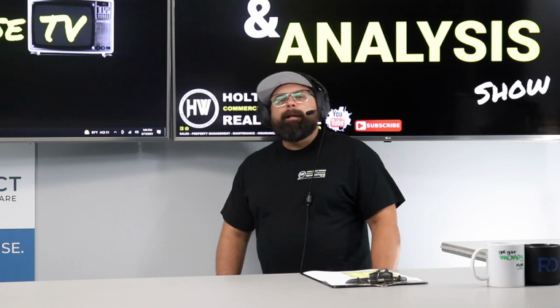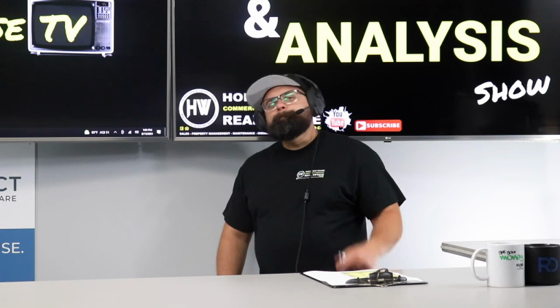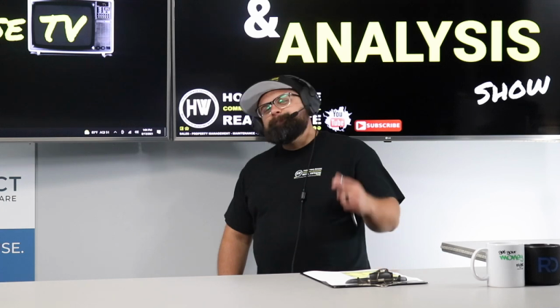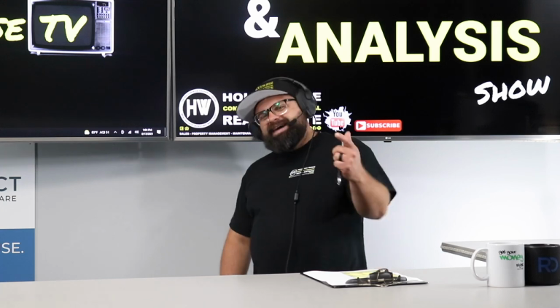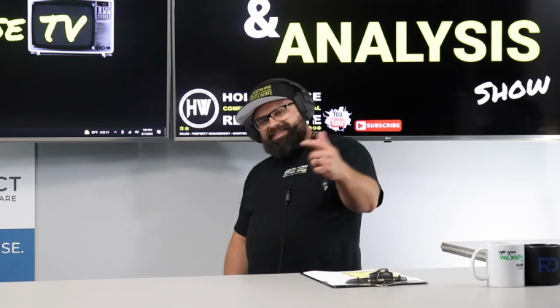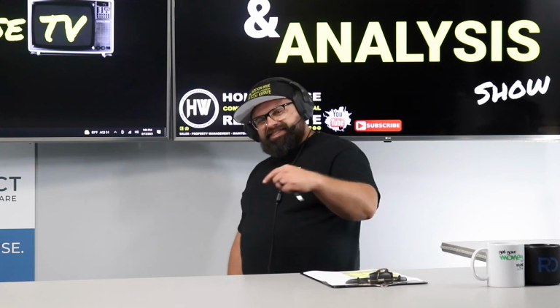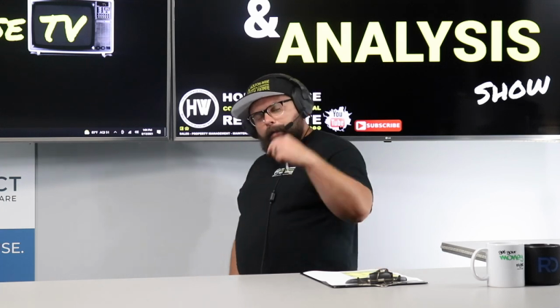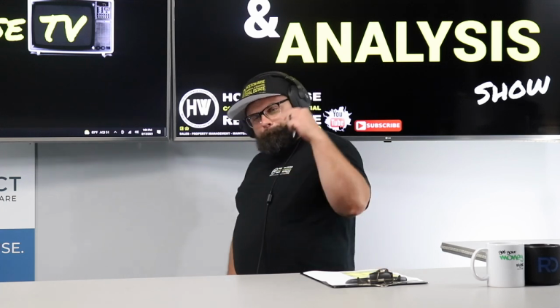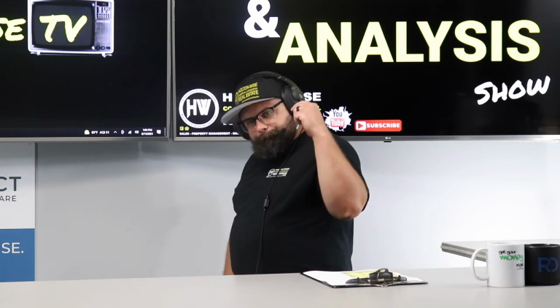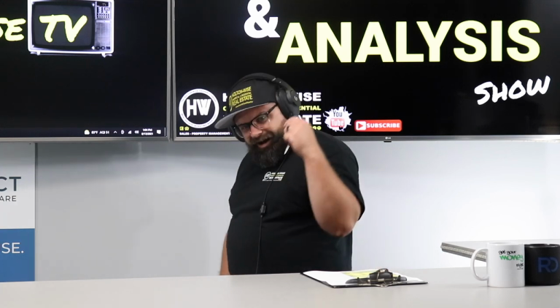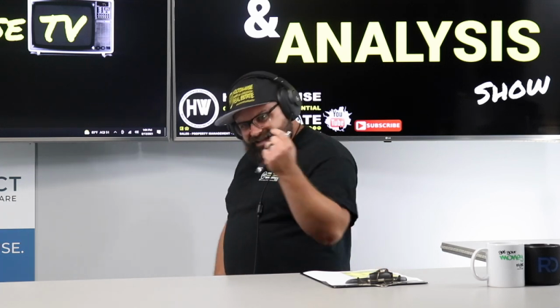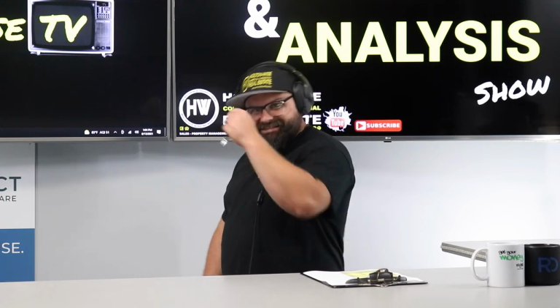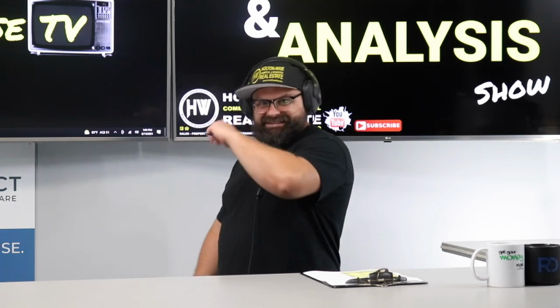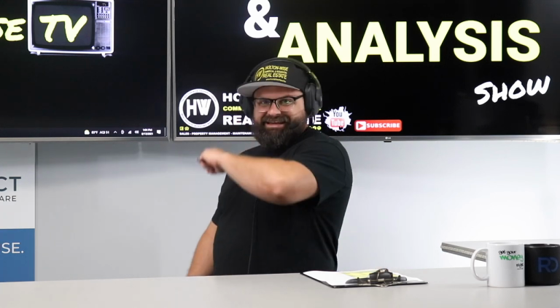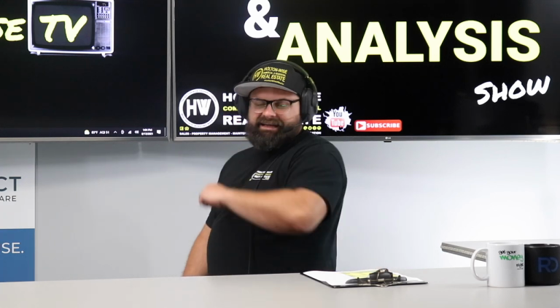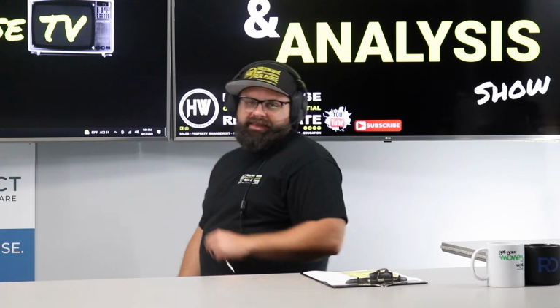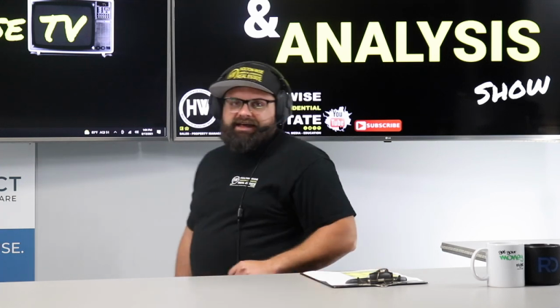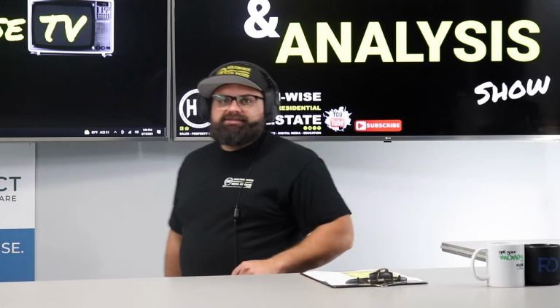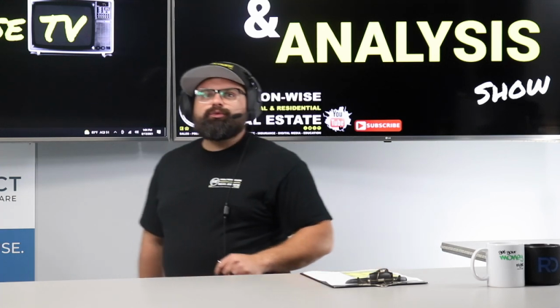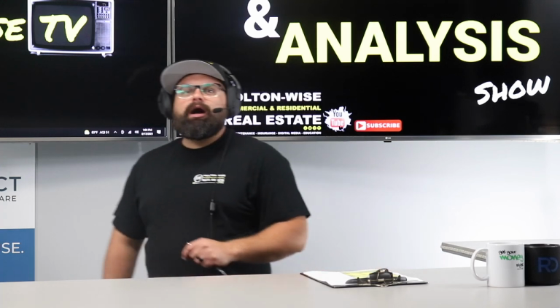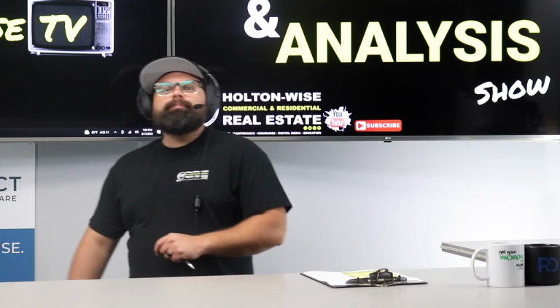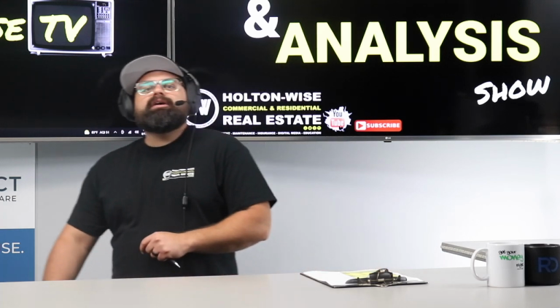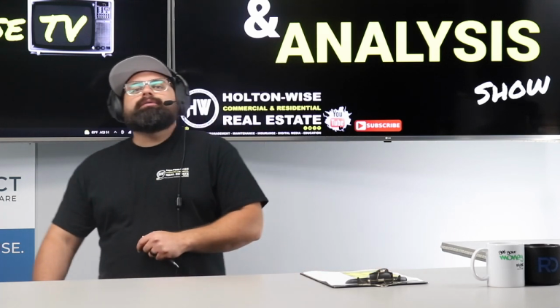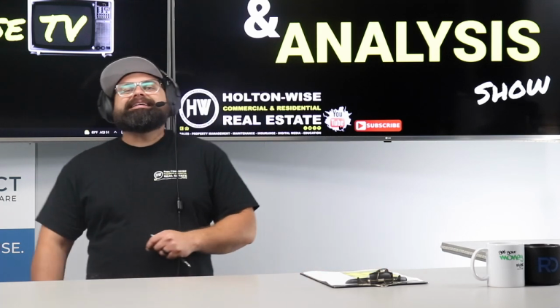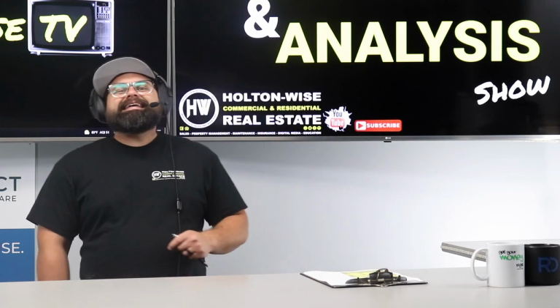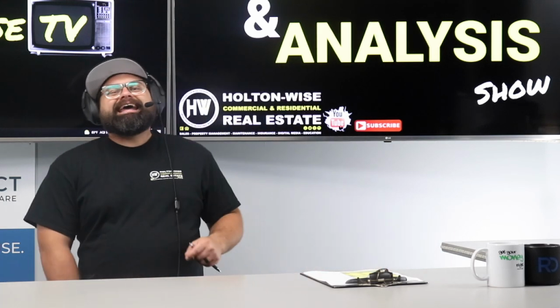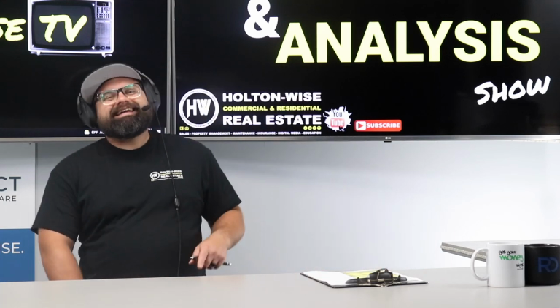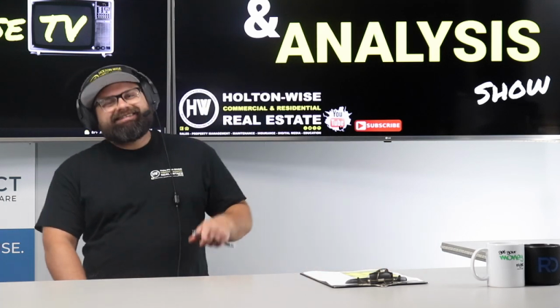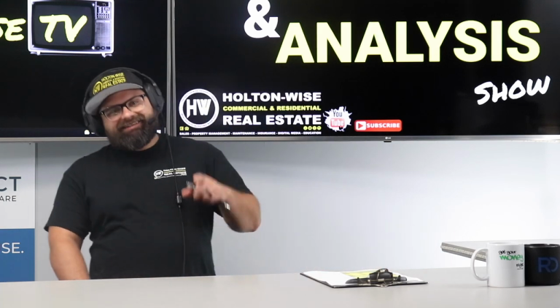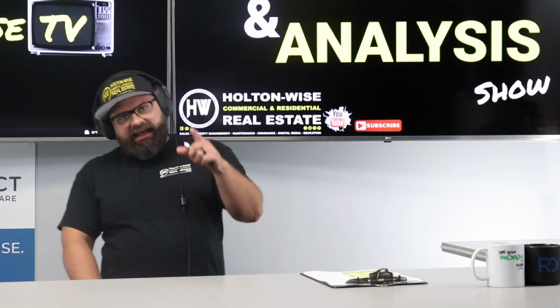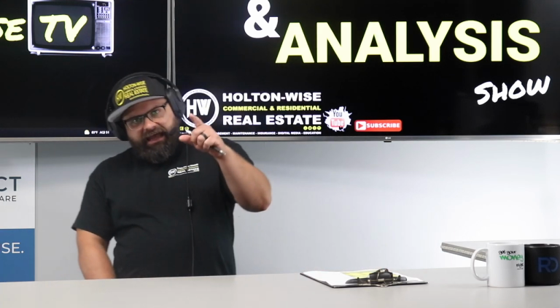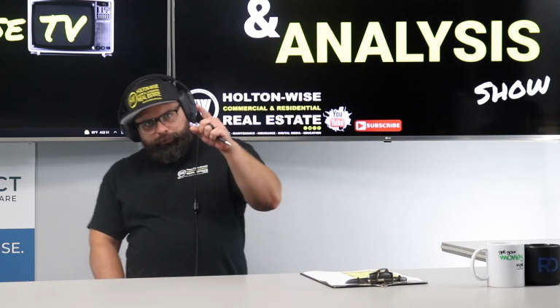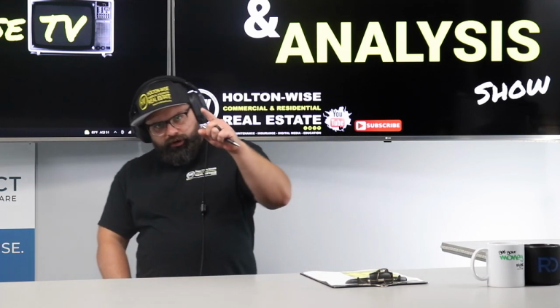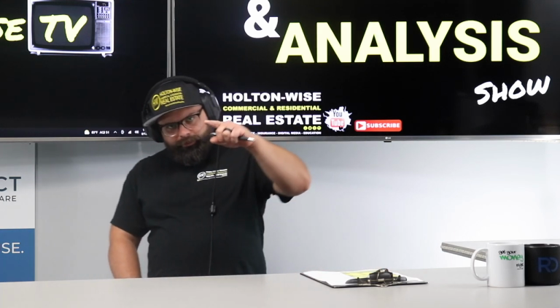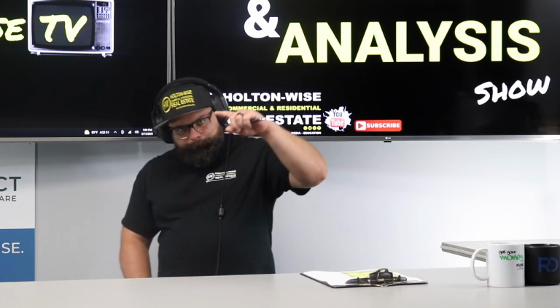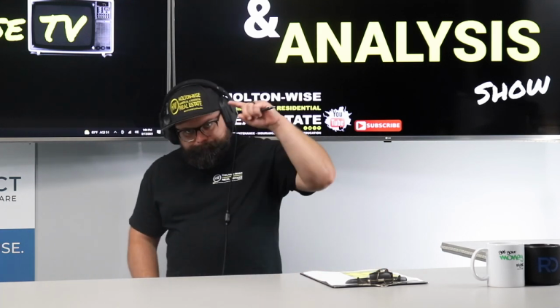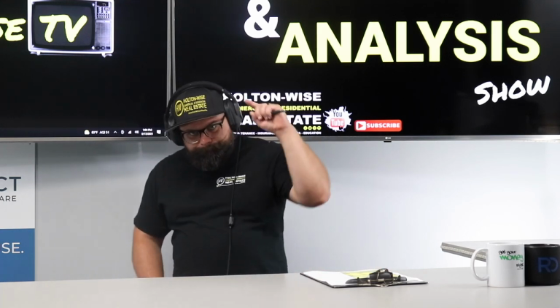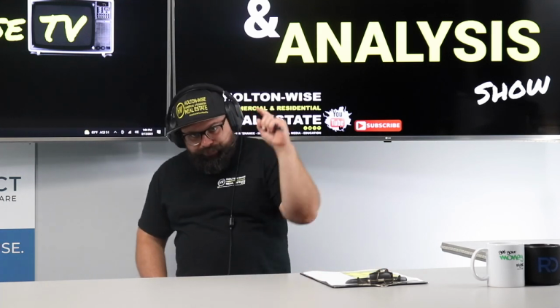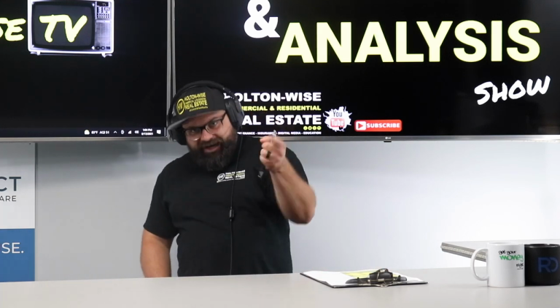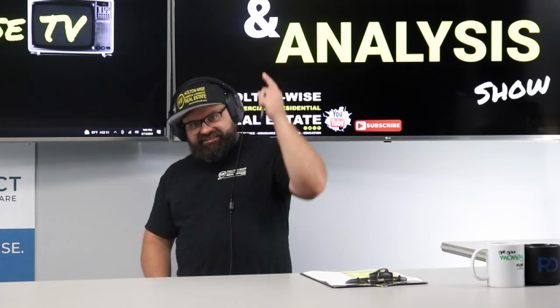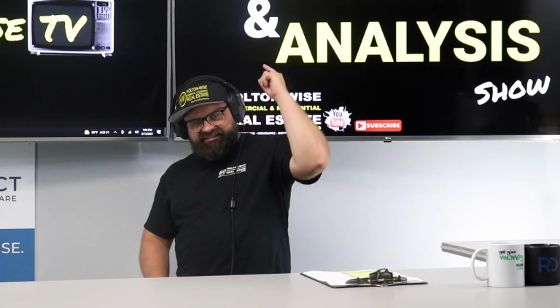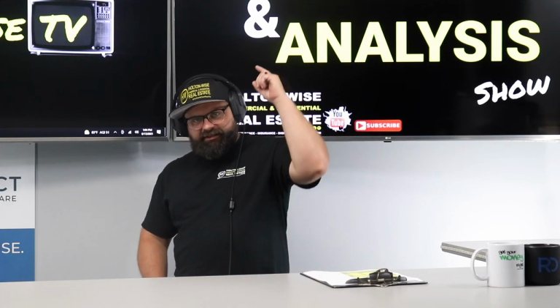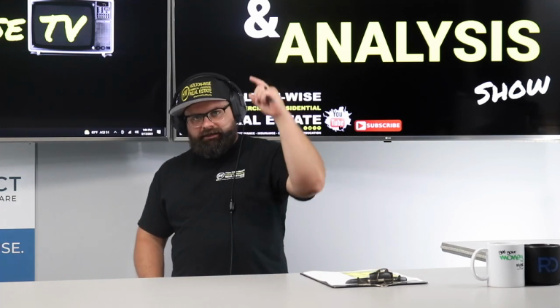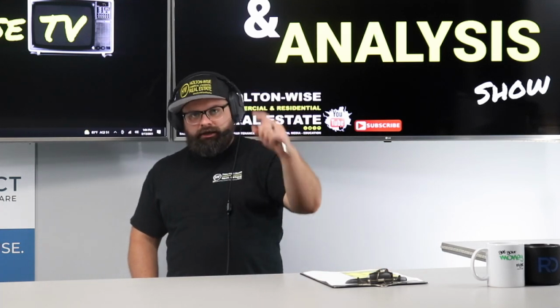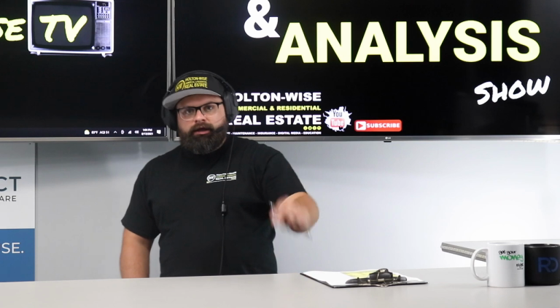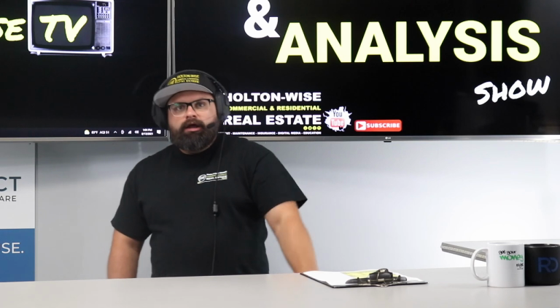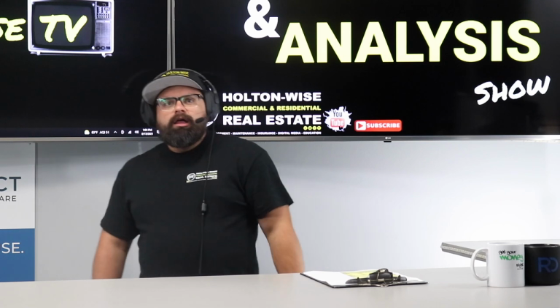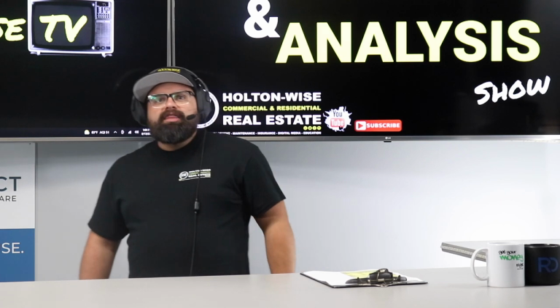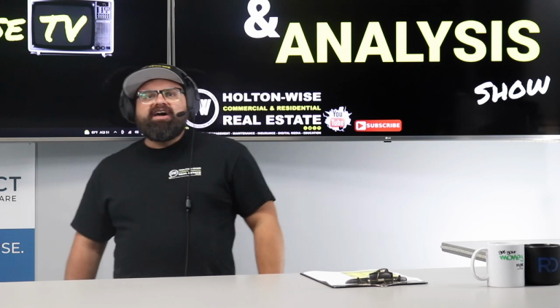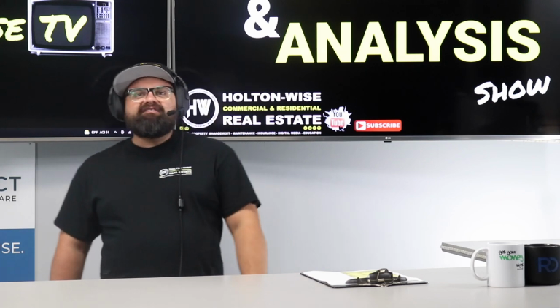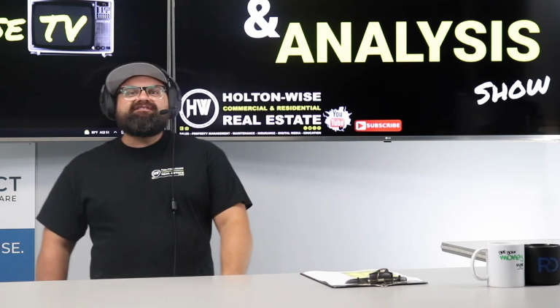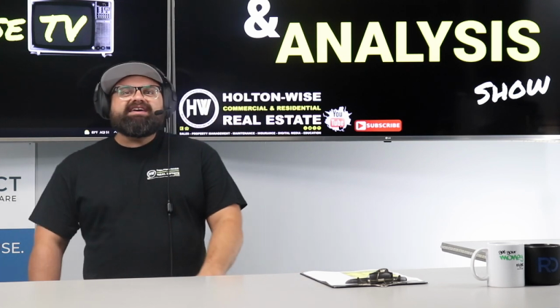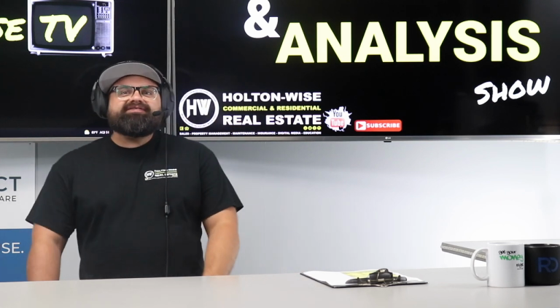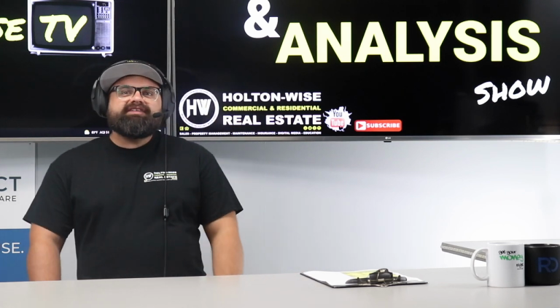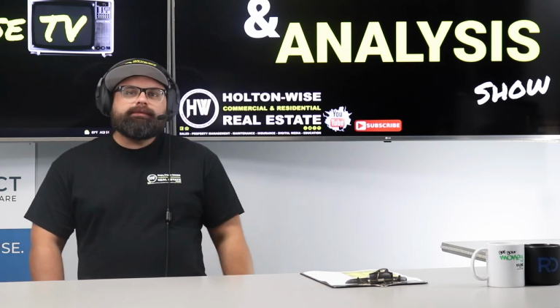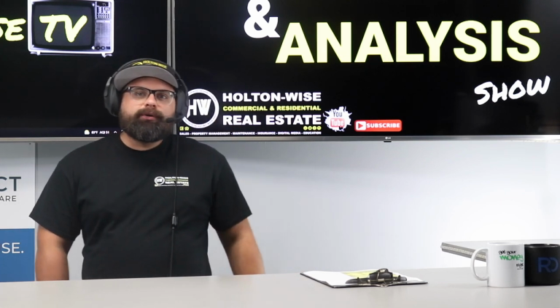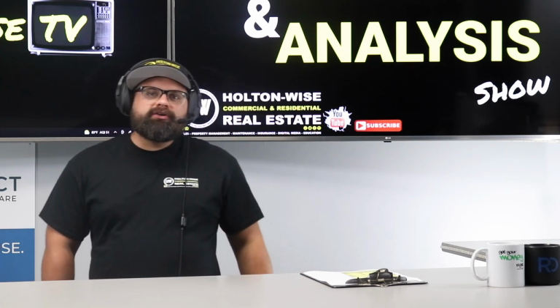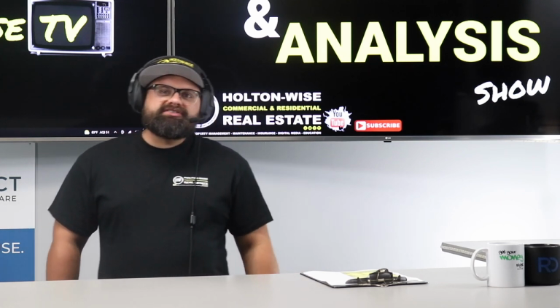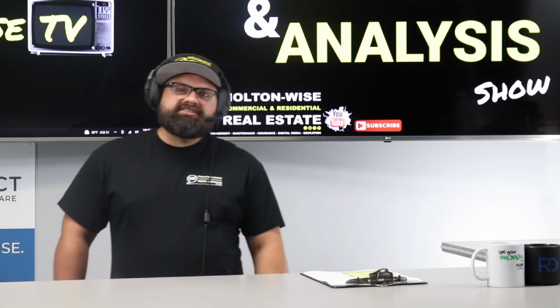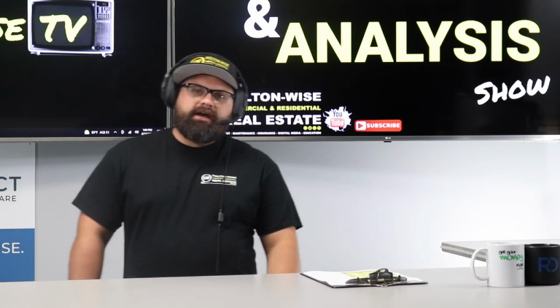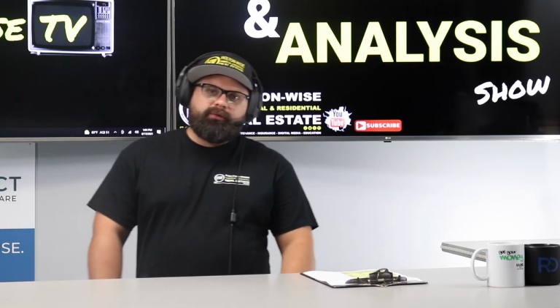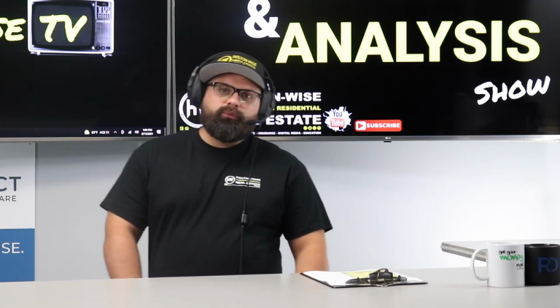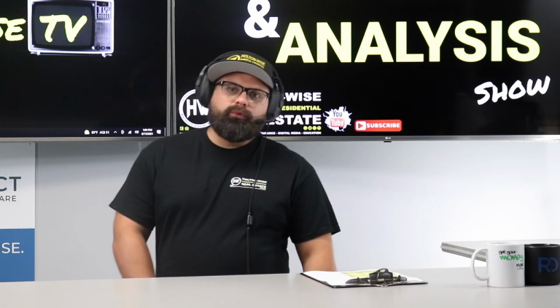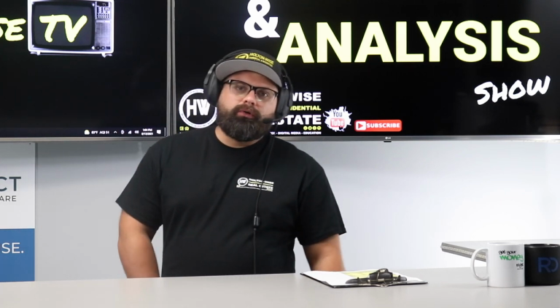Myth busting. That's what I'm doing today. Today I'm going to be busting the 50% rule.